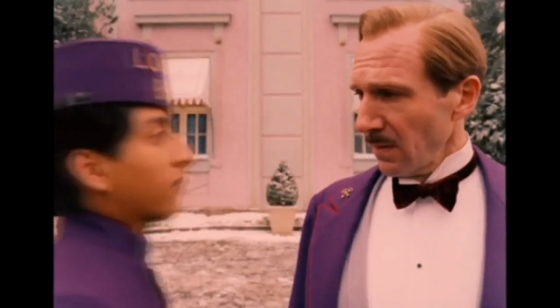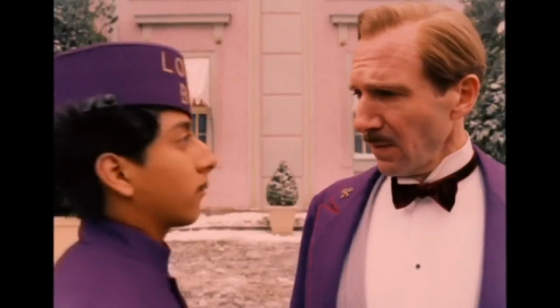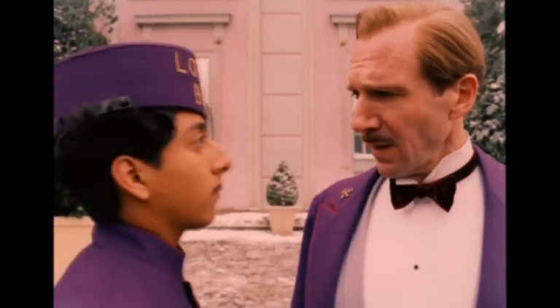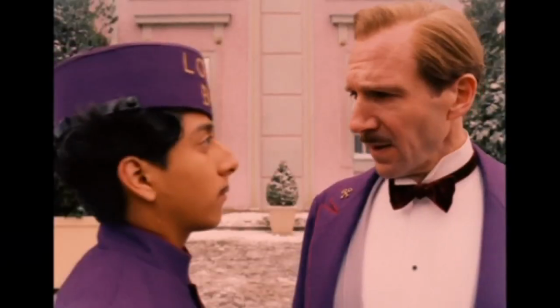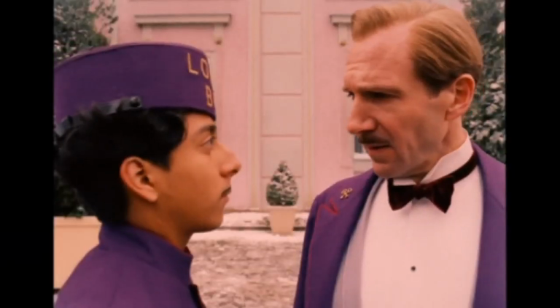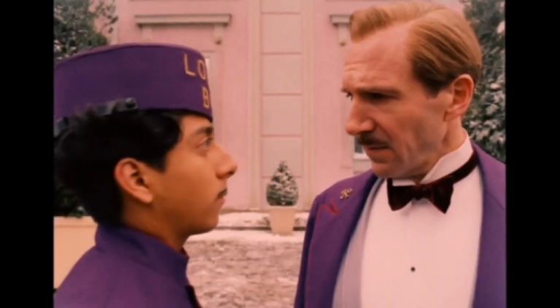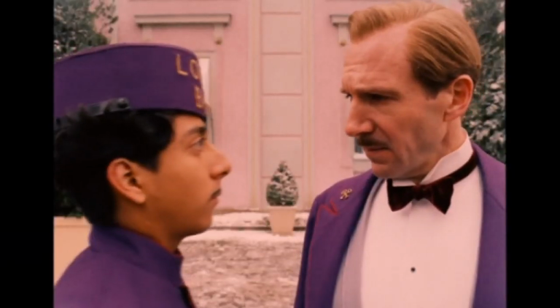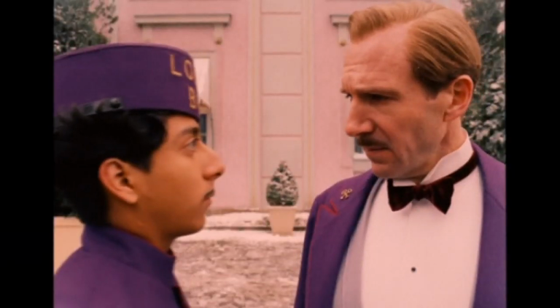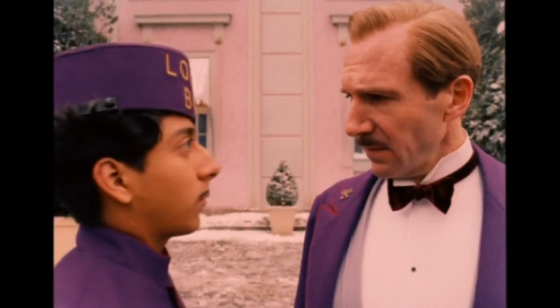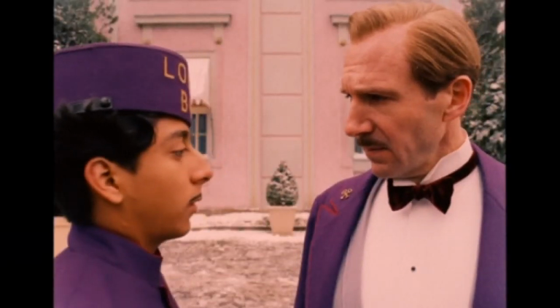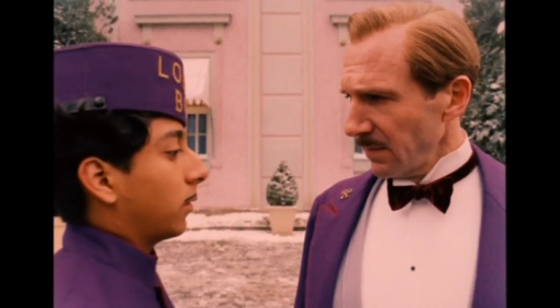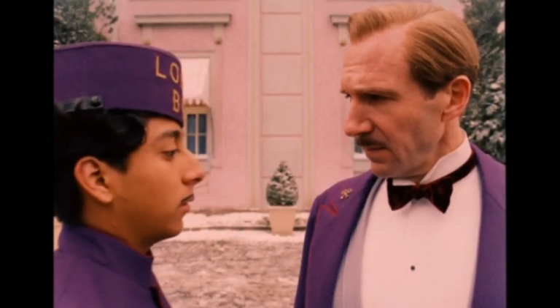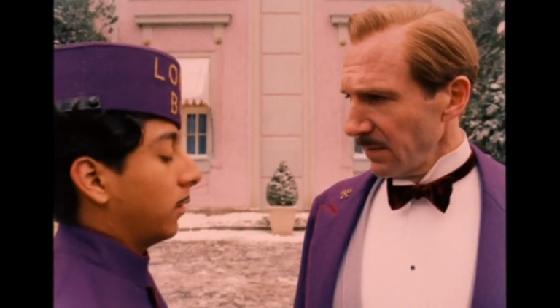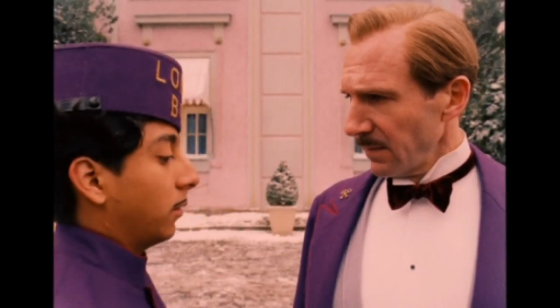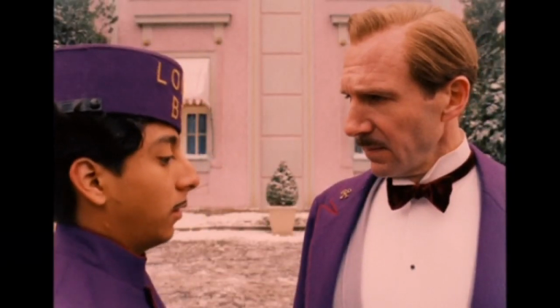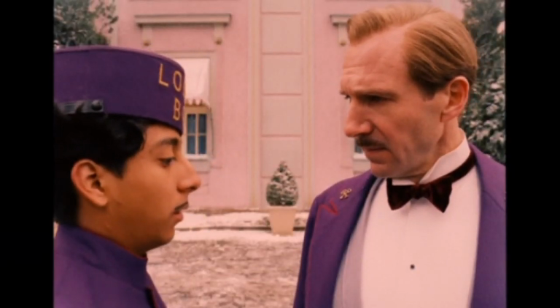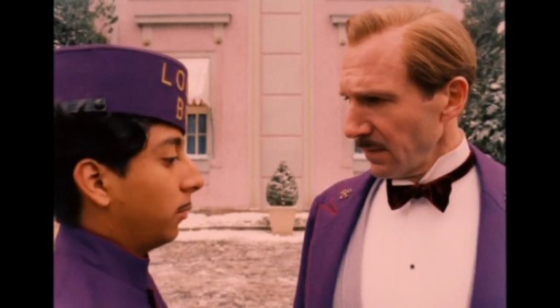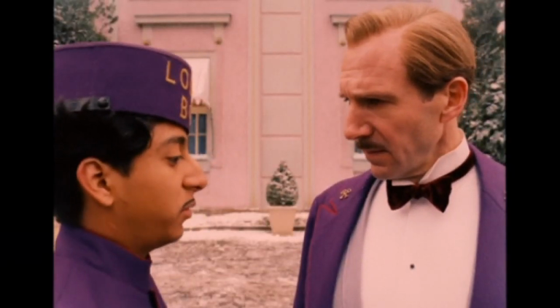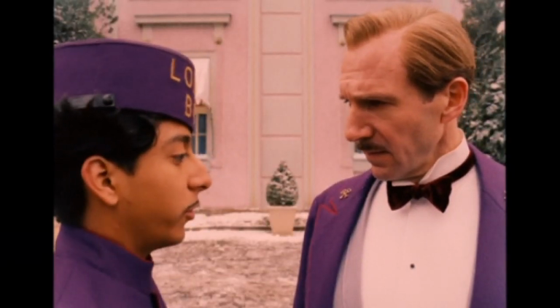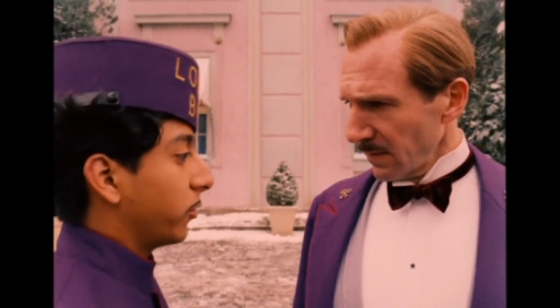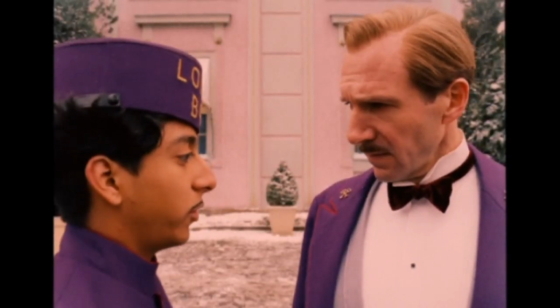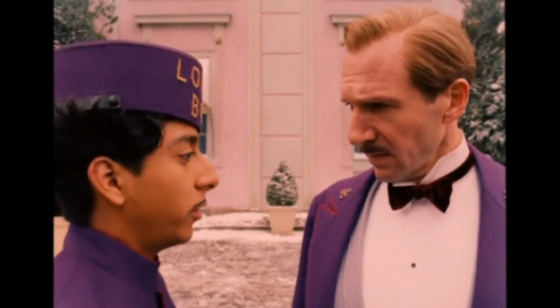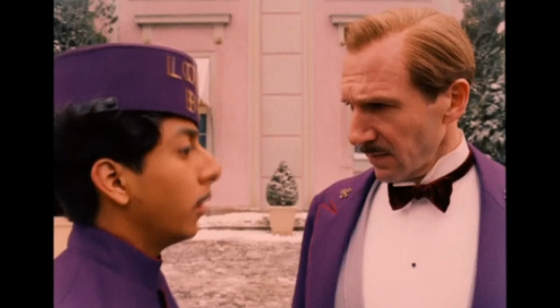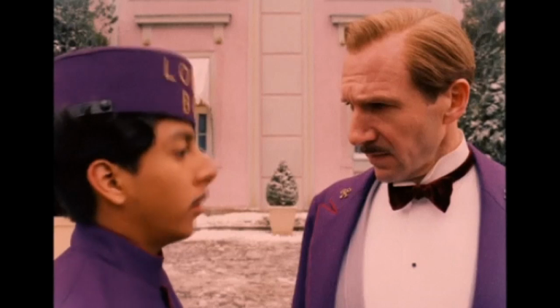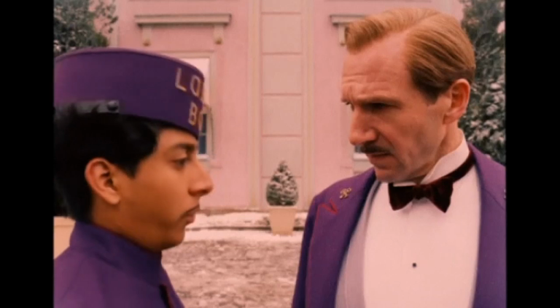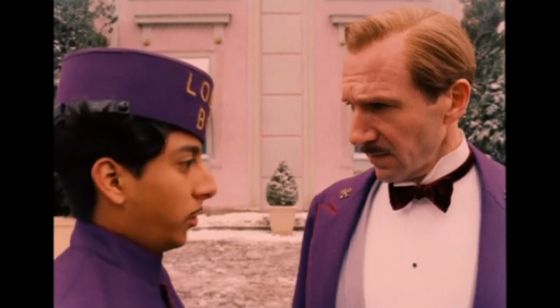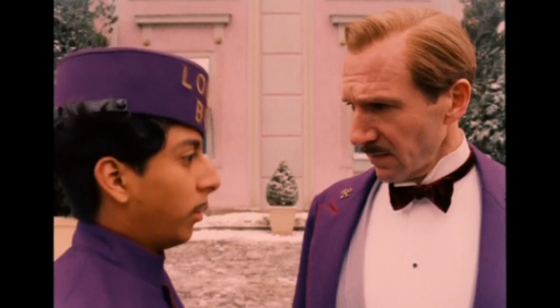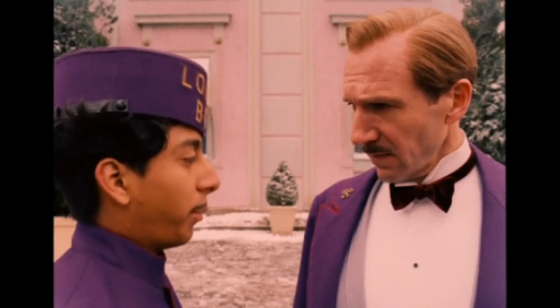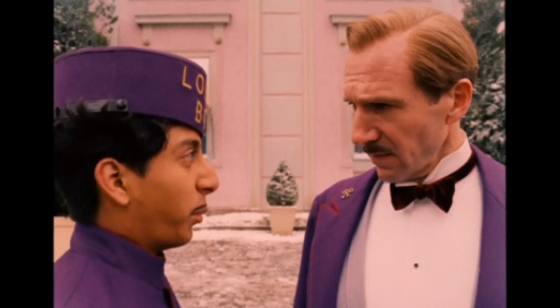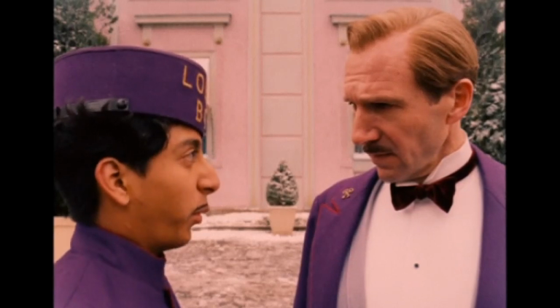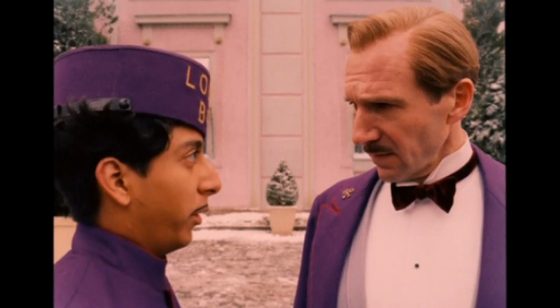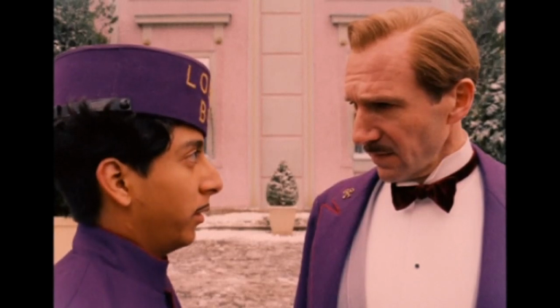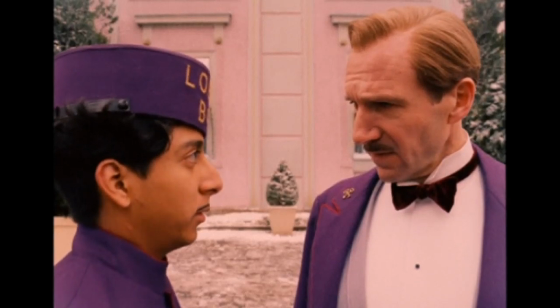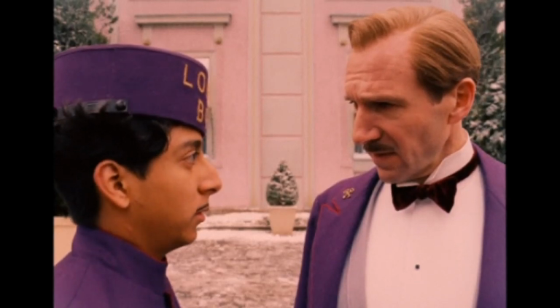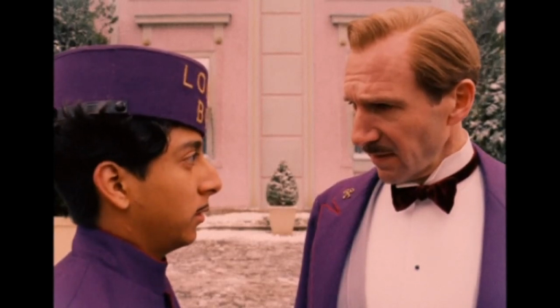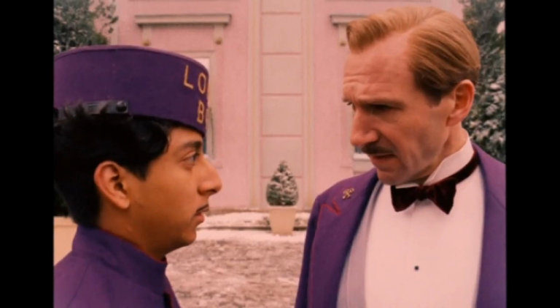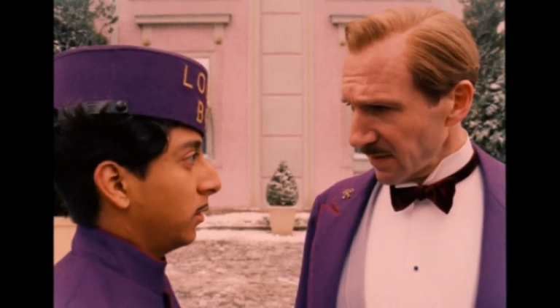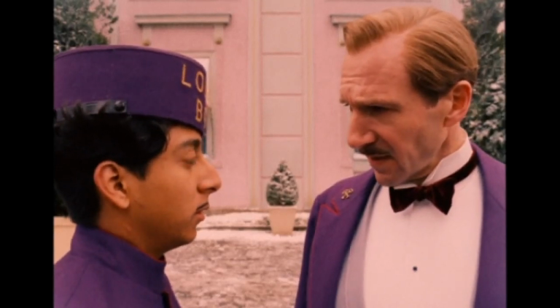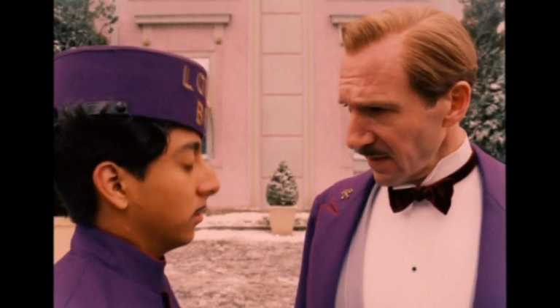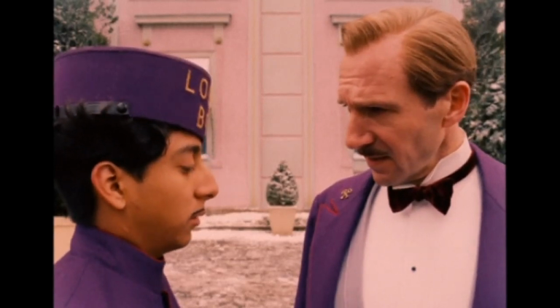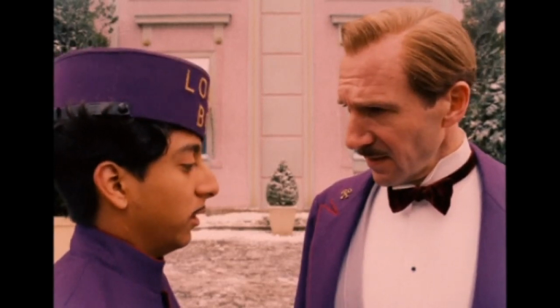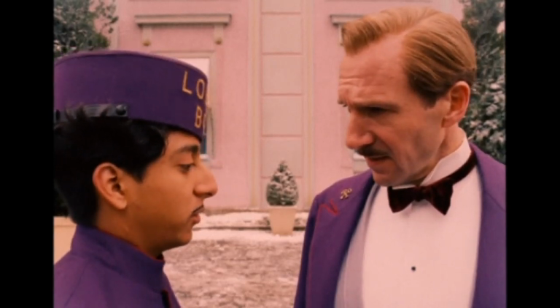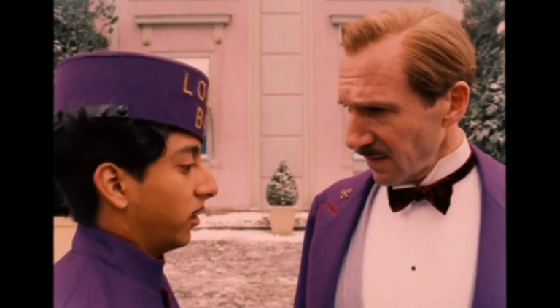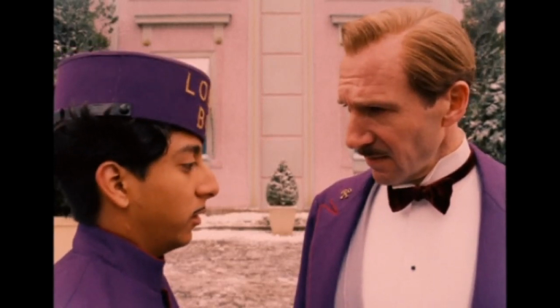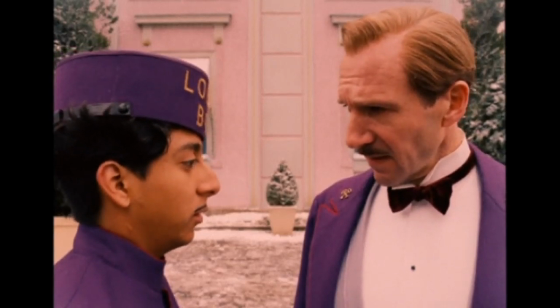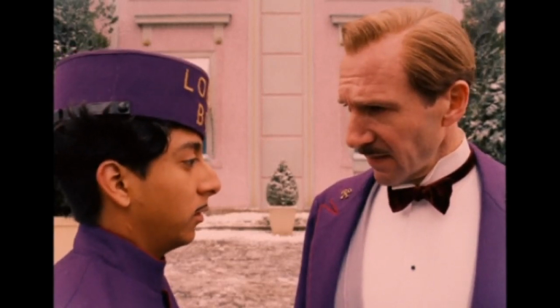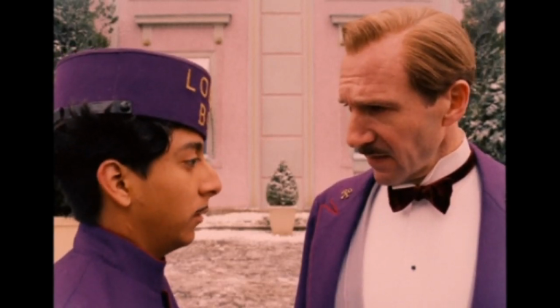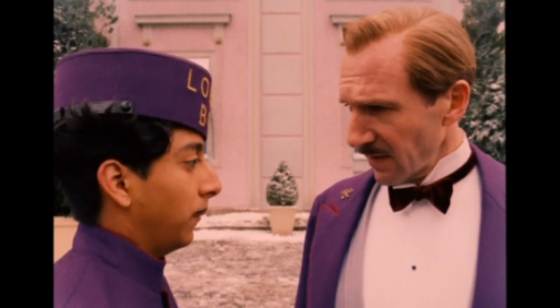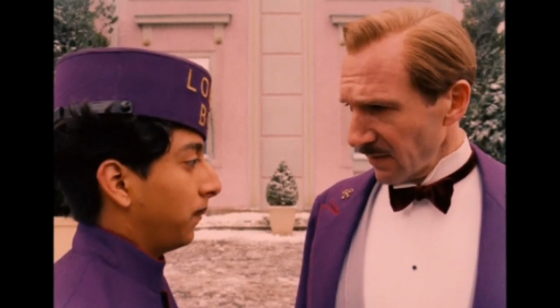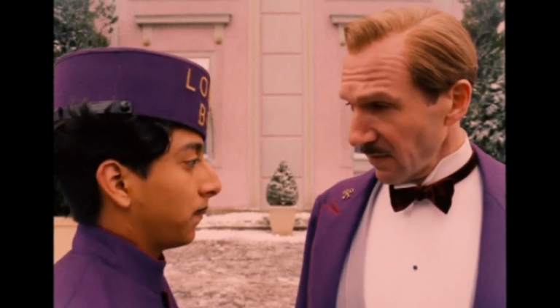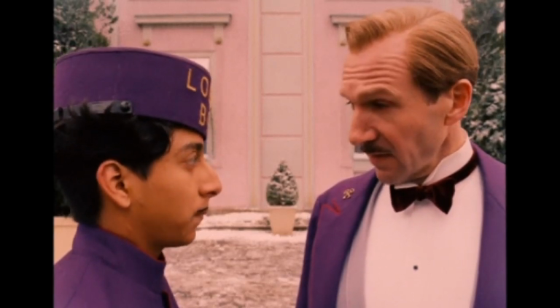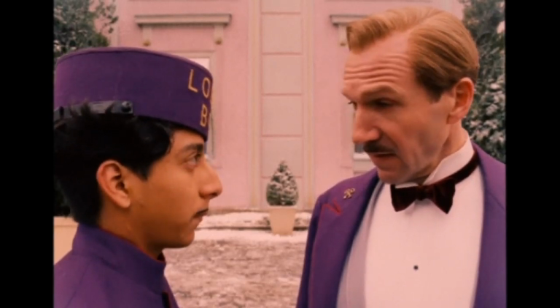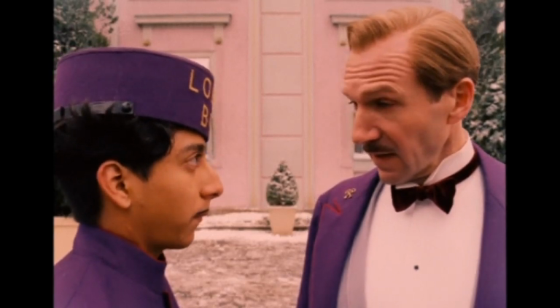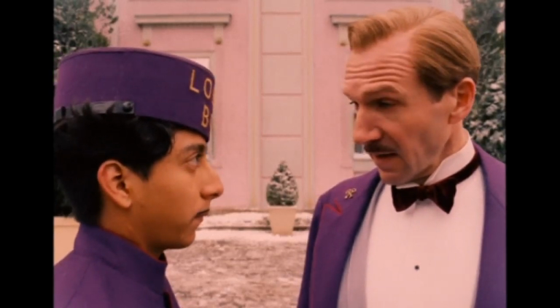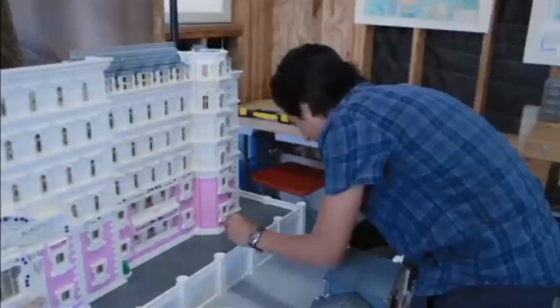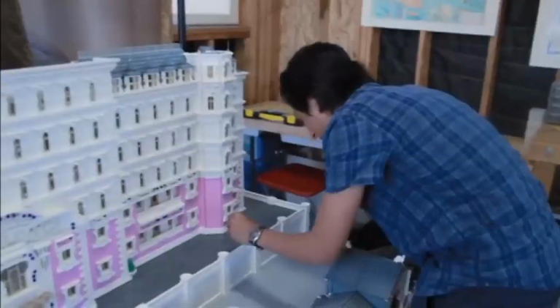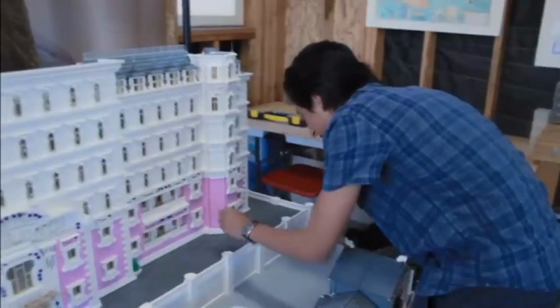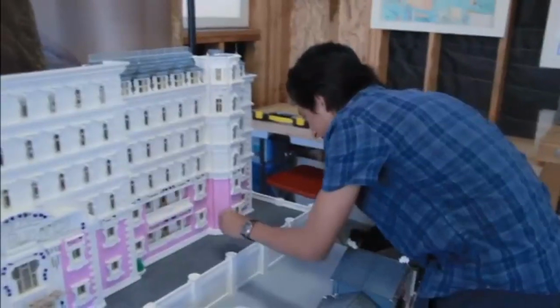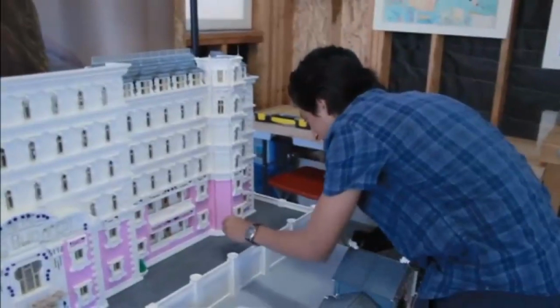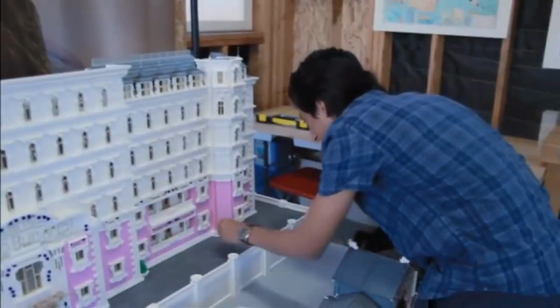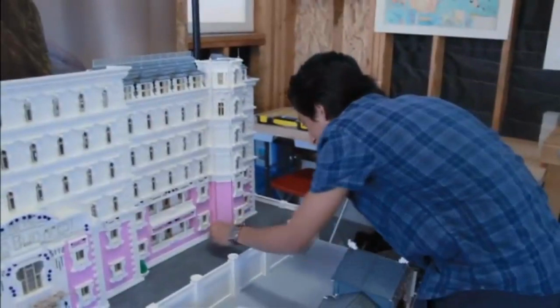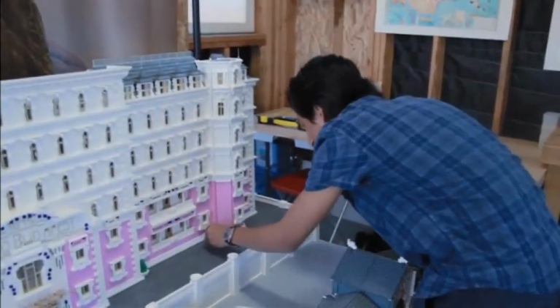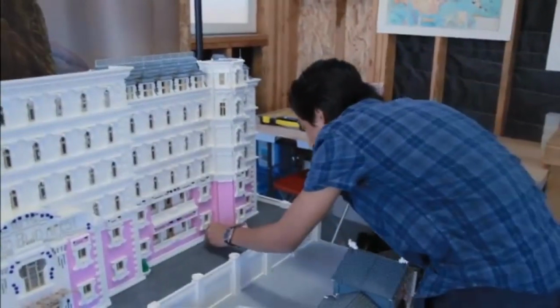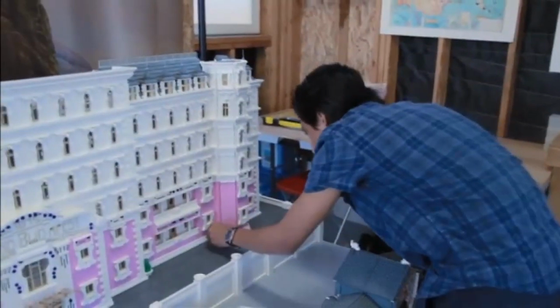"Who are you?" "I'm Zero, sir. The new lobby boy." "Zero, you say?" "Yes, sir." "Well, I've never heard of you." "You've never laid eyes on me." "Oh yes, of course."